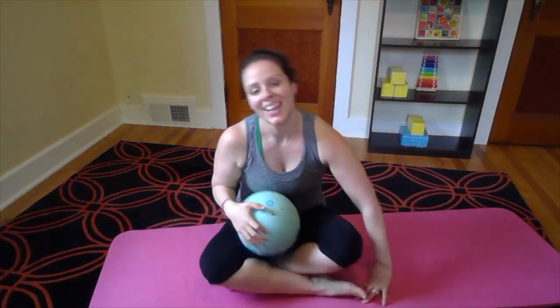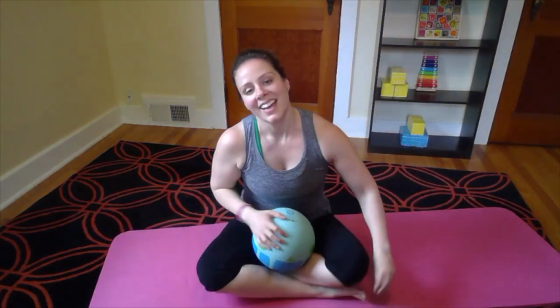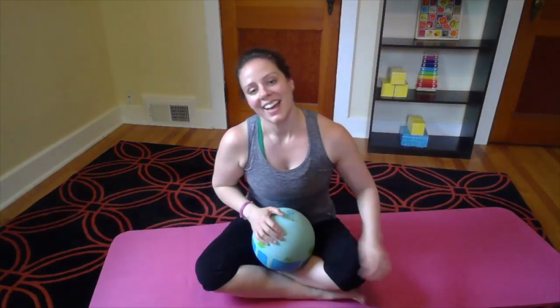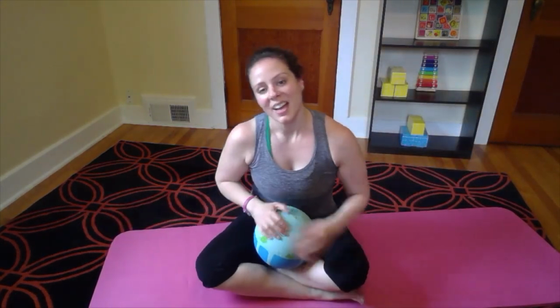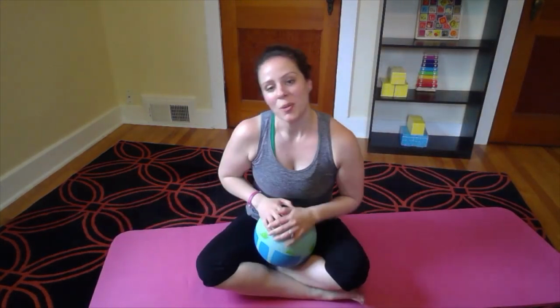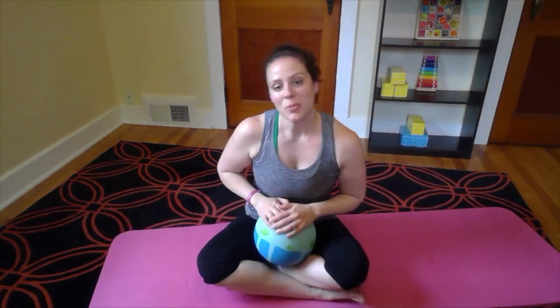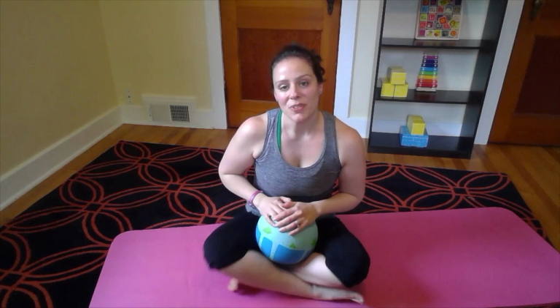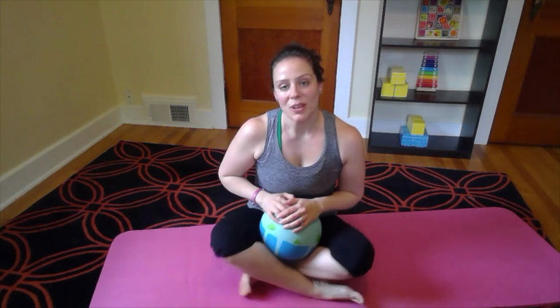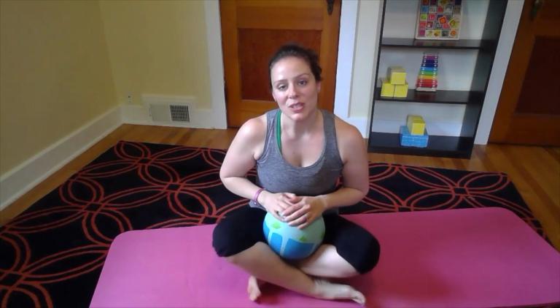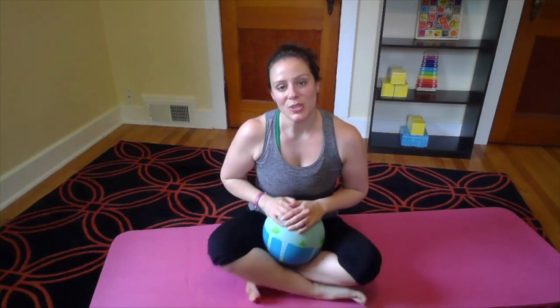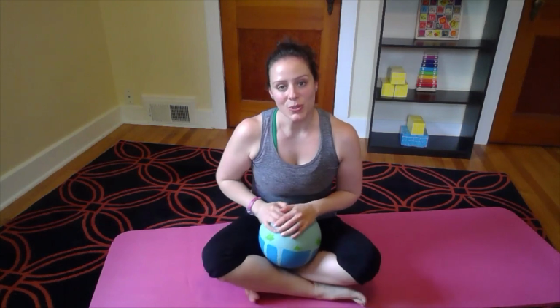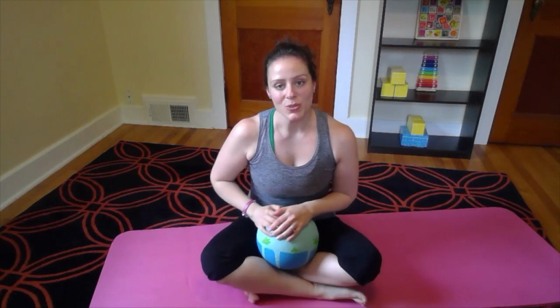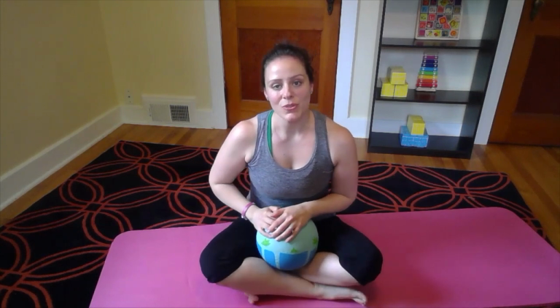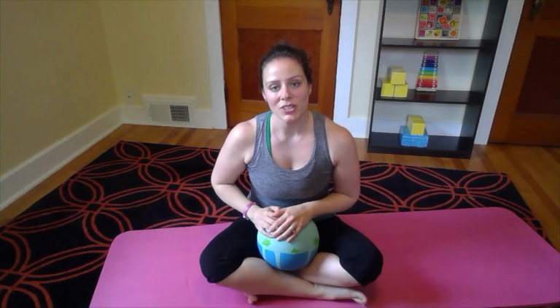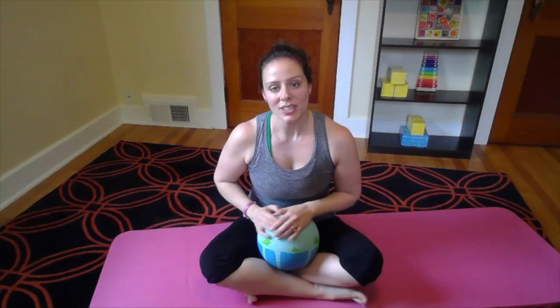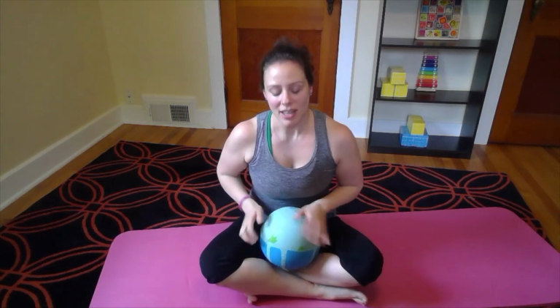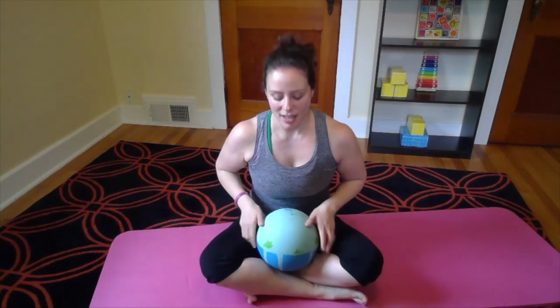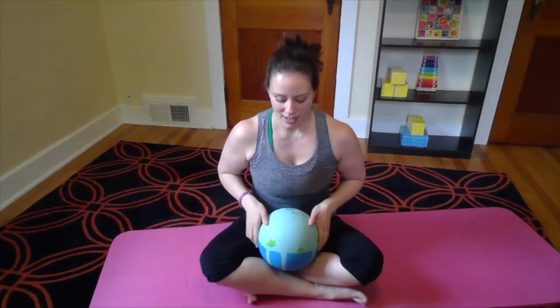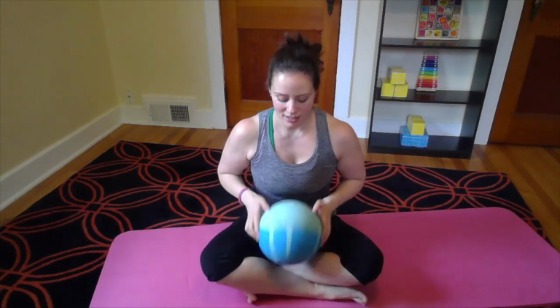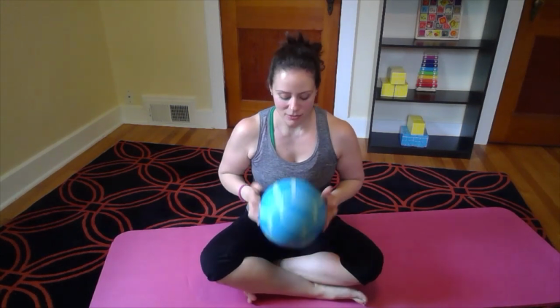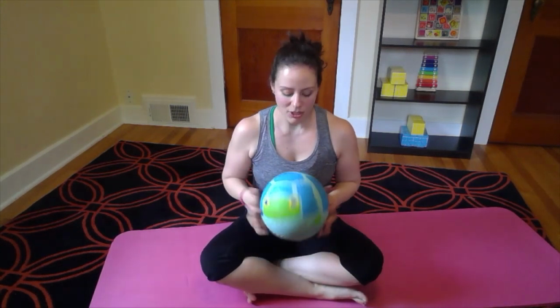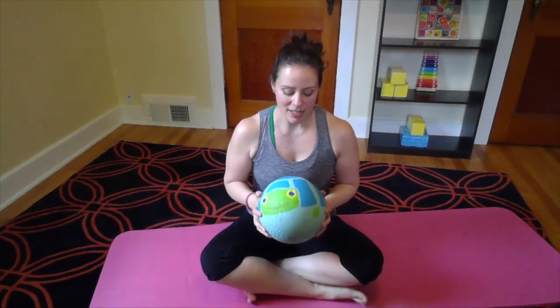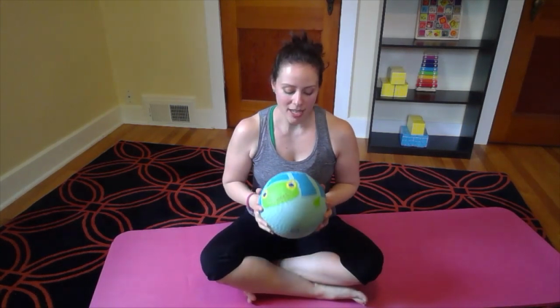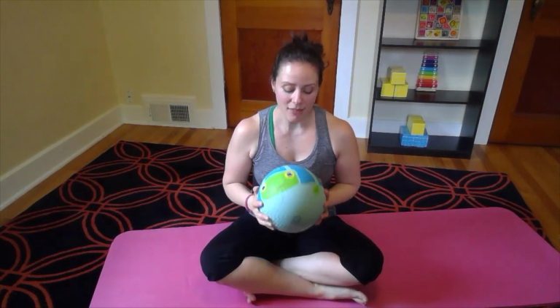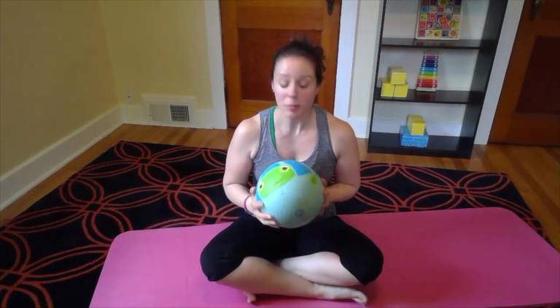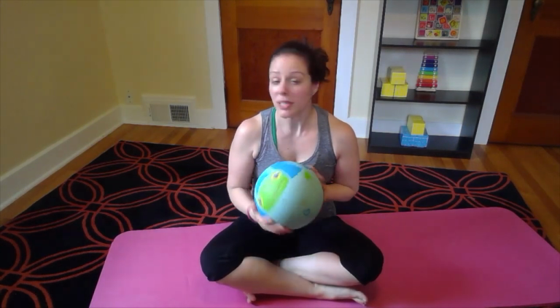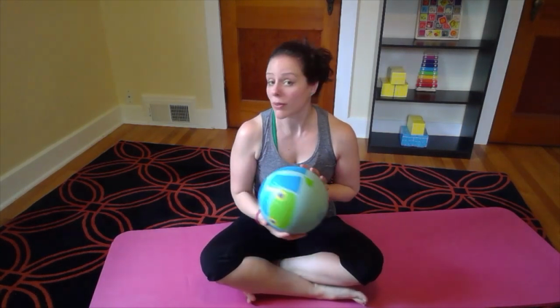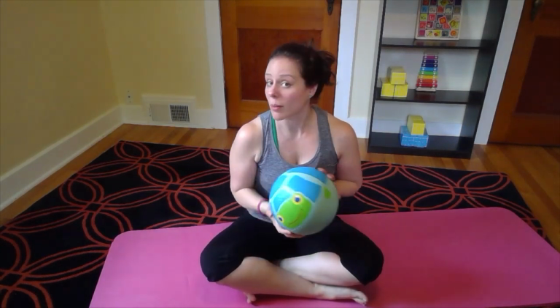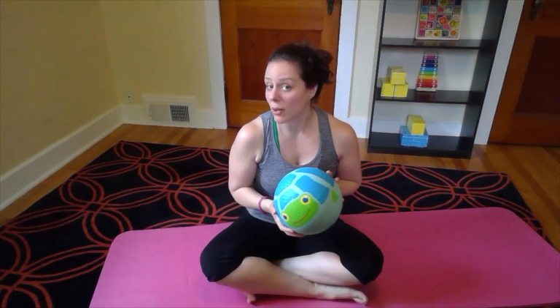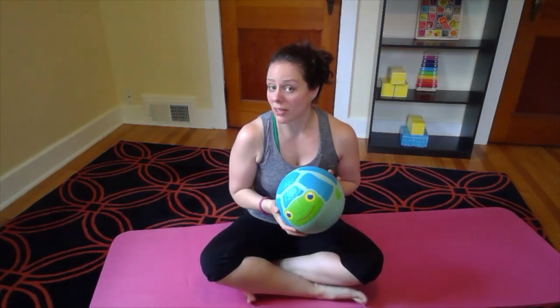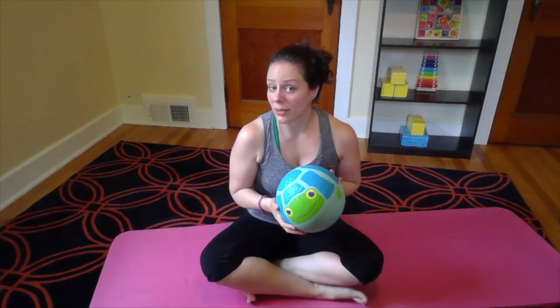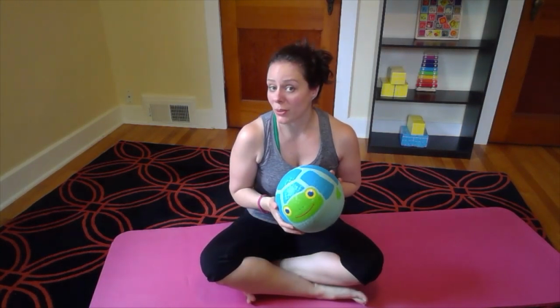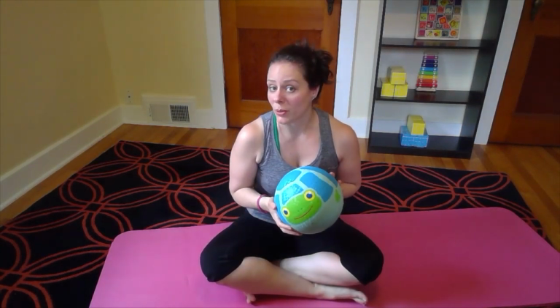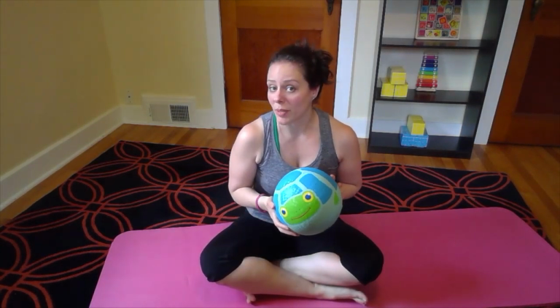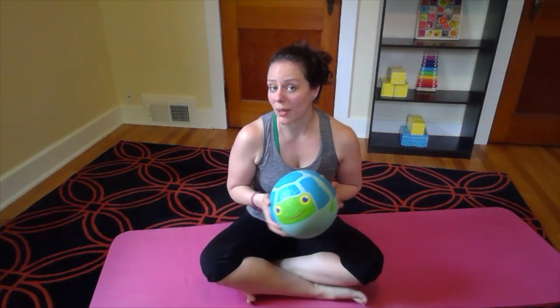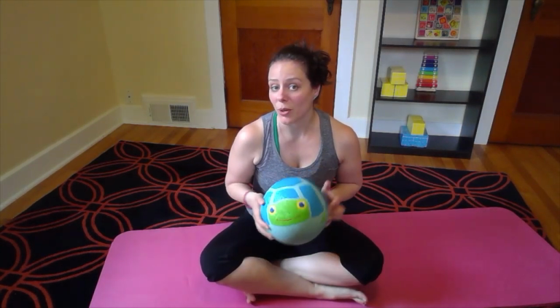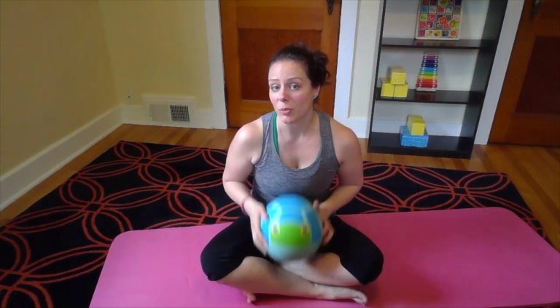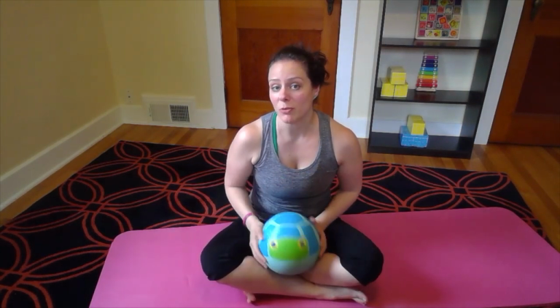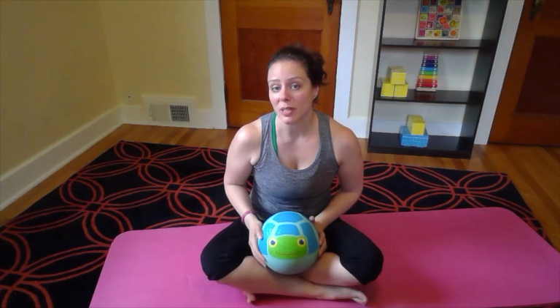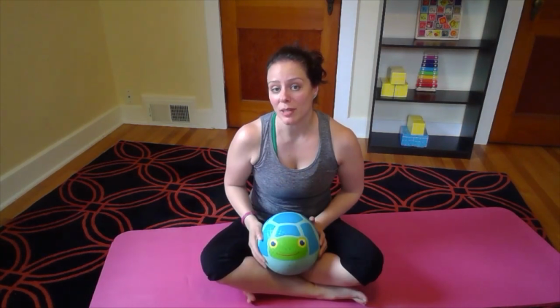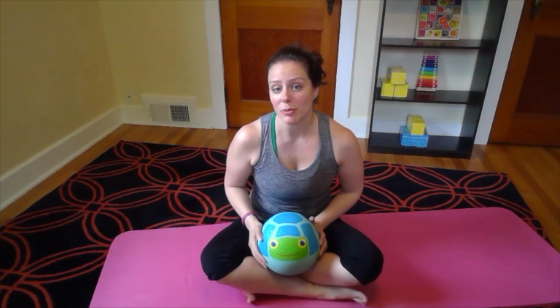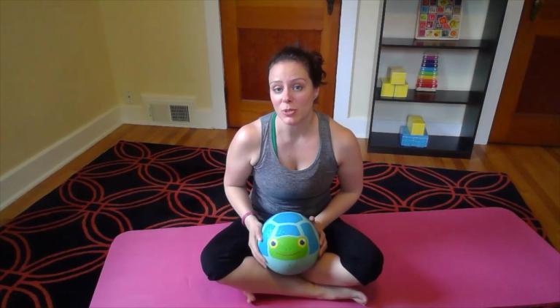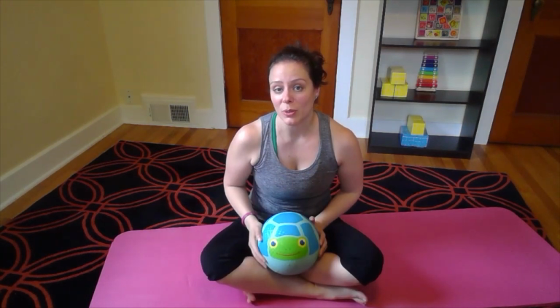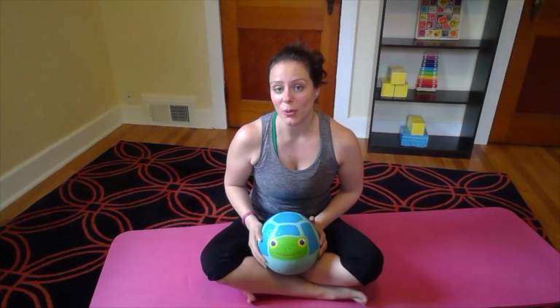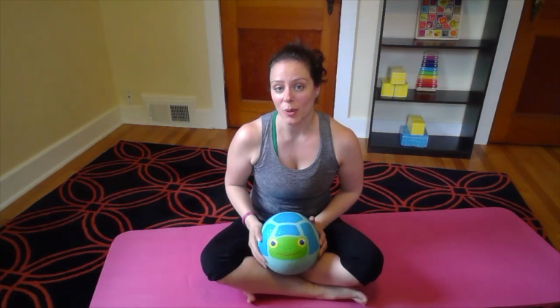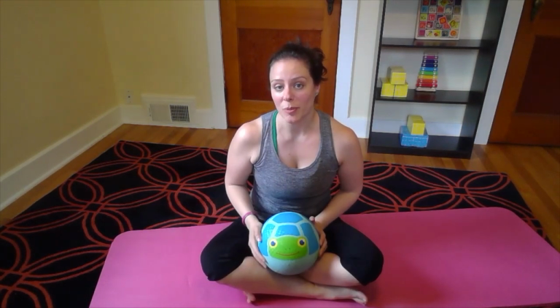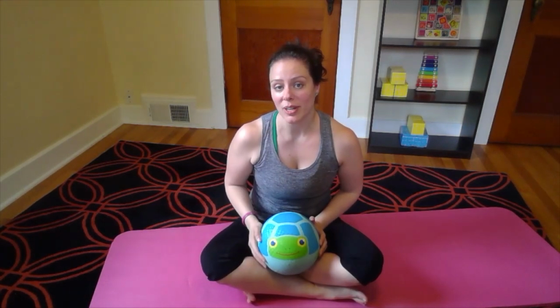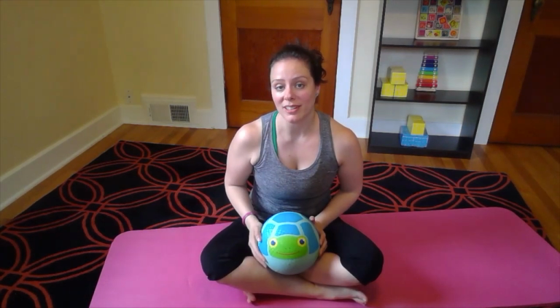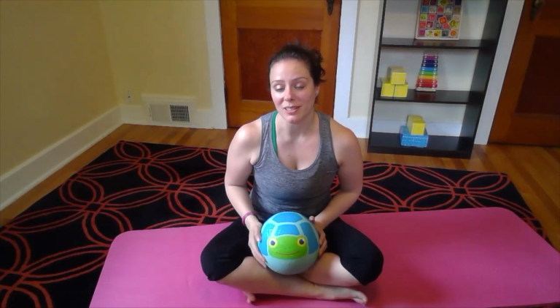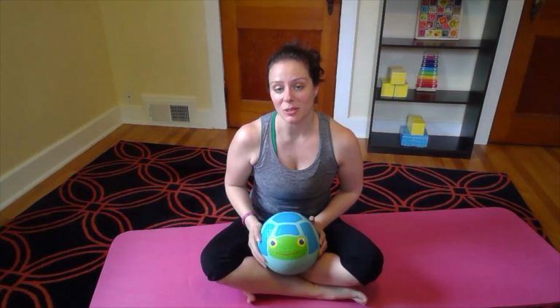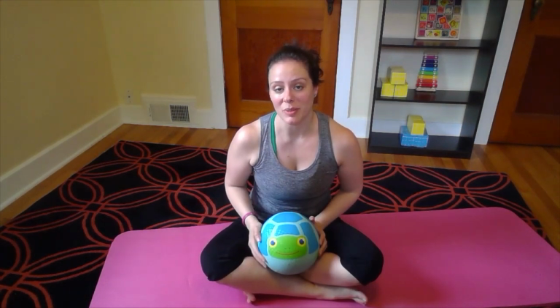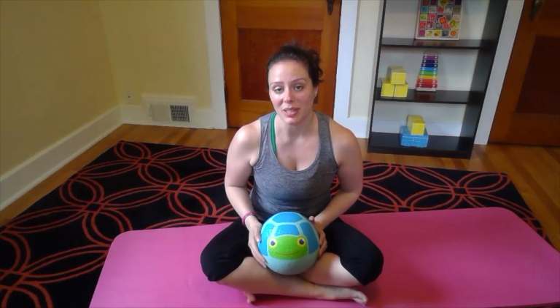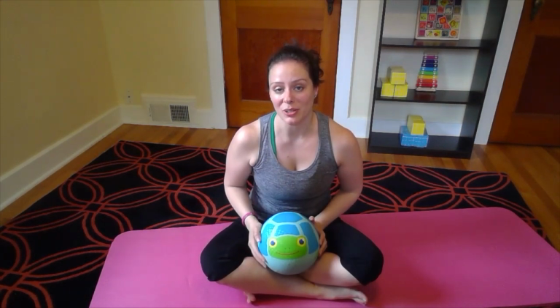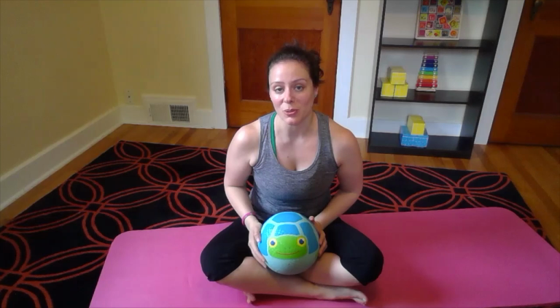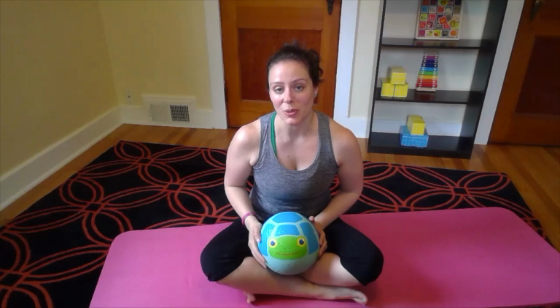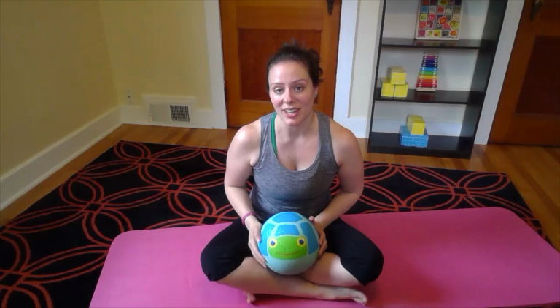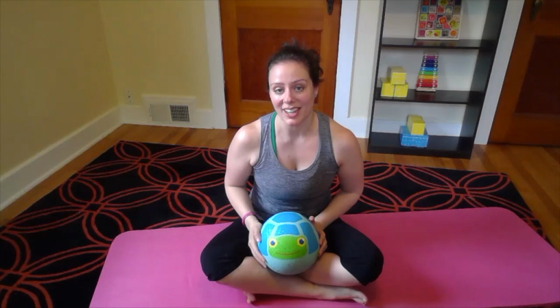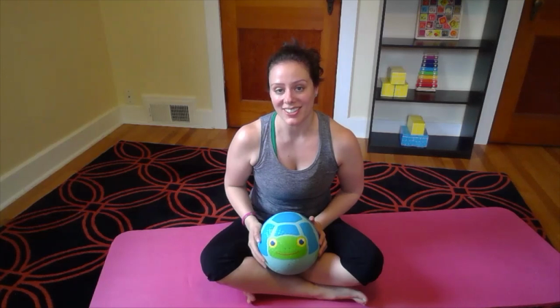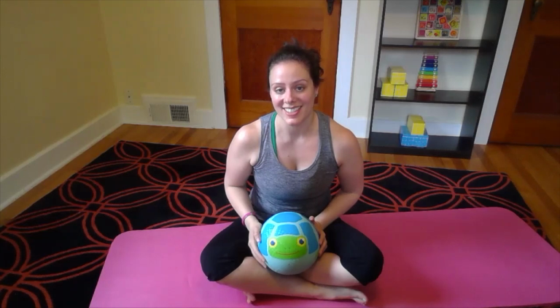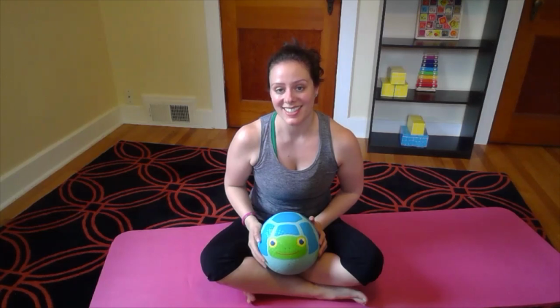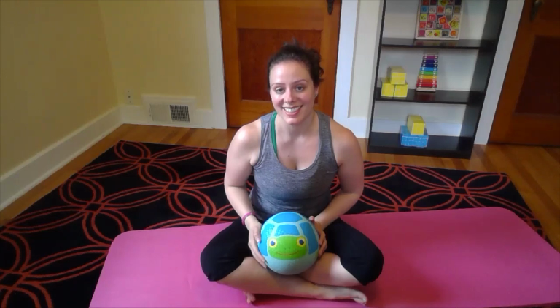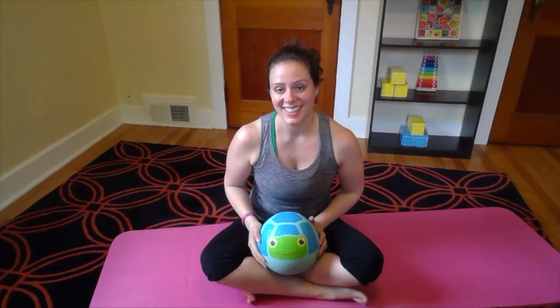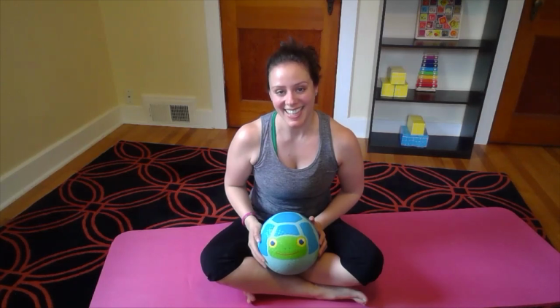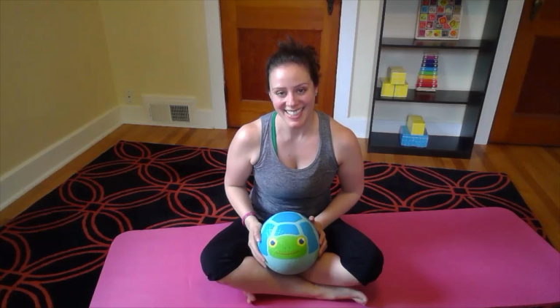I hope you found this useful, and if you guys have a playground ball at home, I hope you've been able to incorporate it a little bit in your workouts. Thanks!